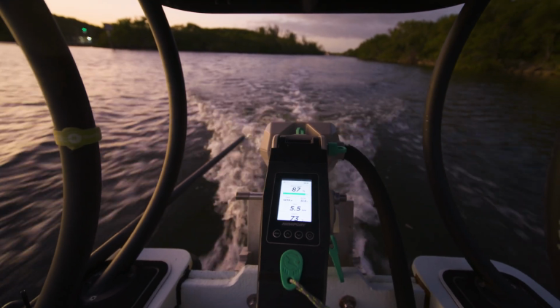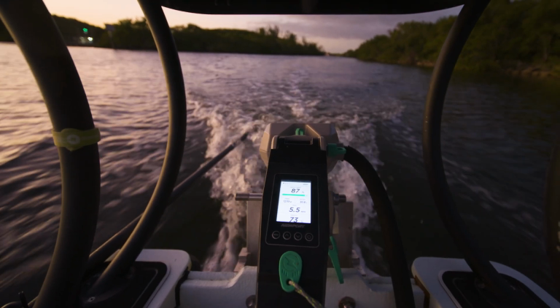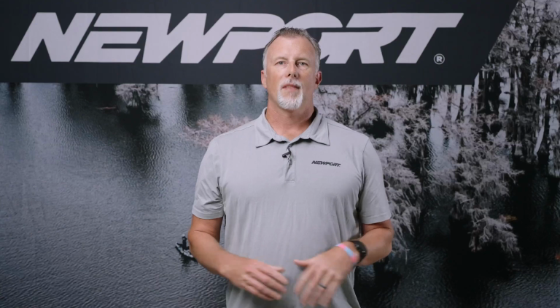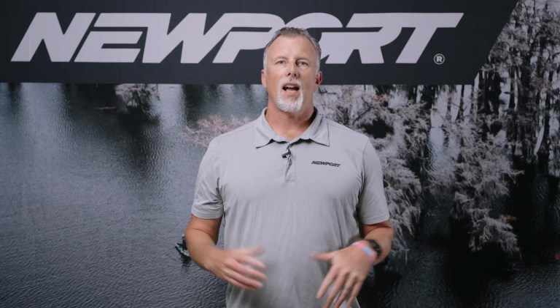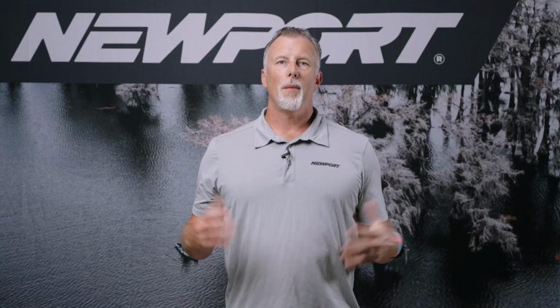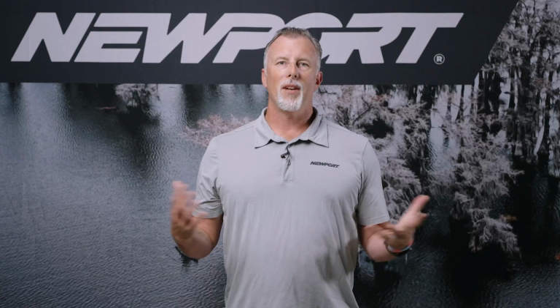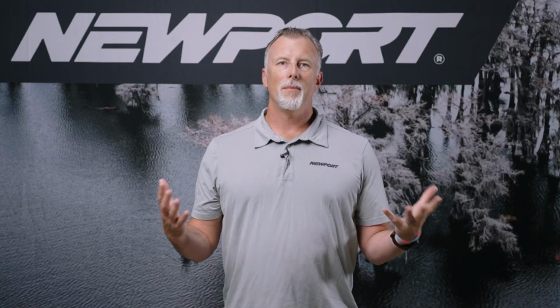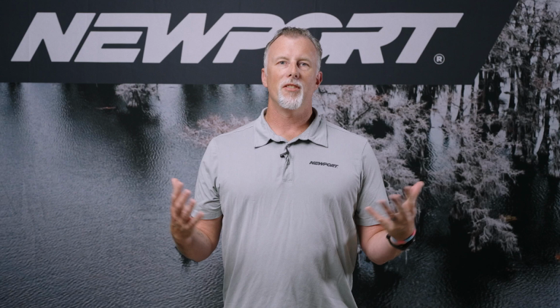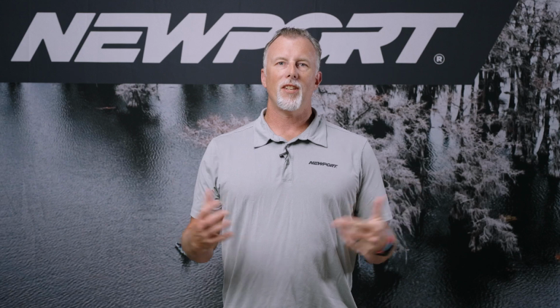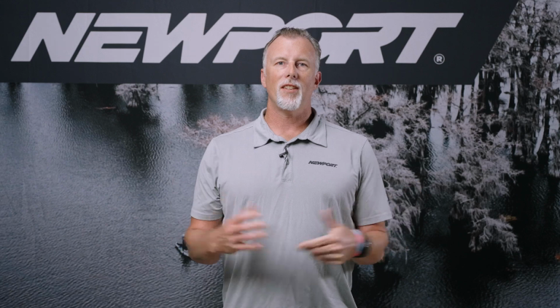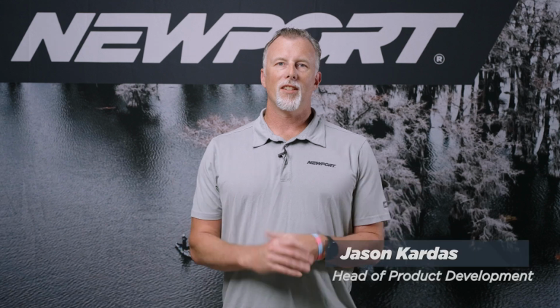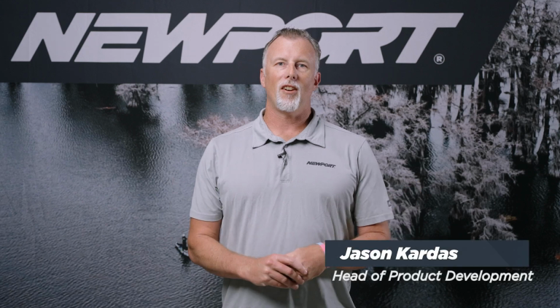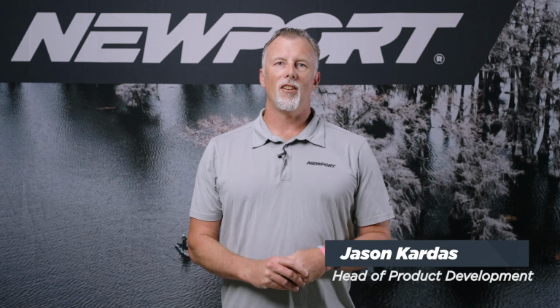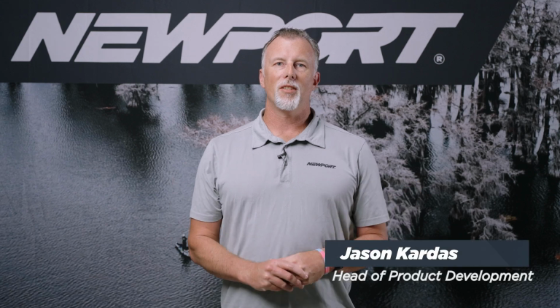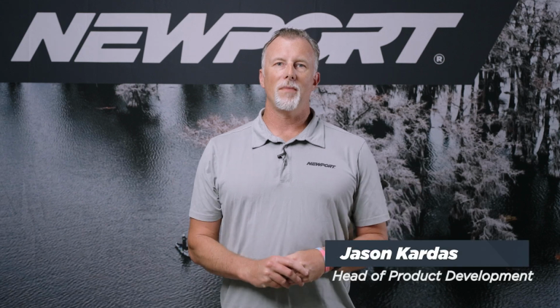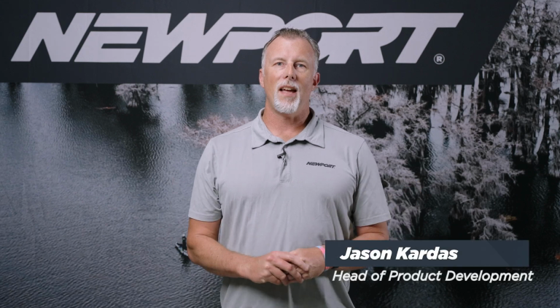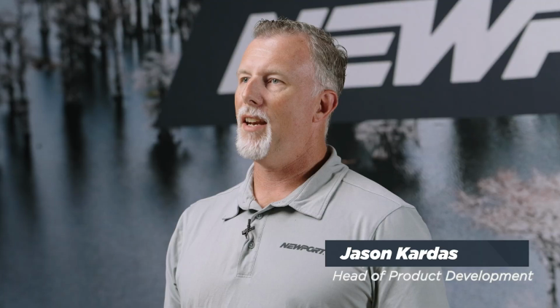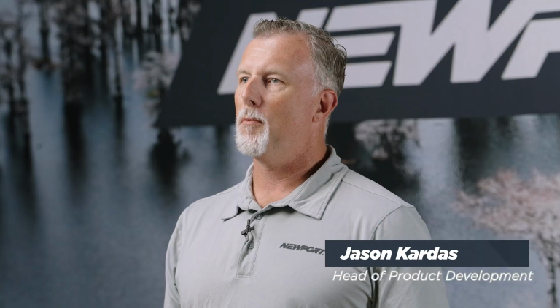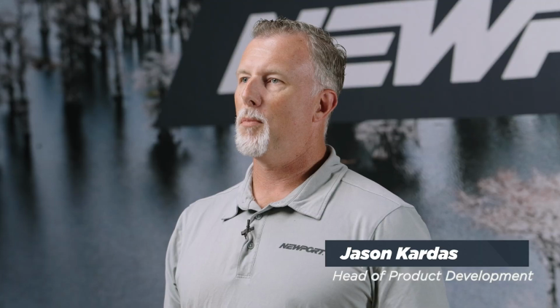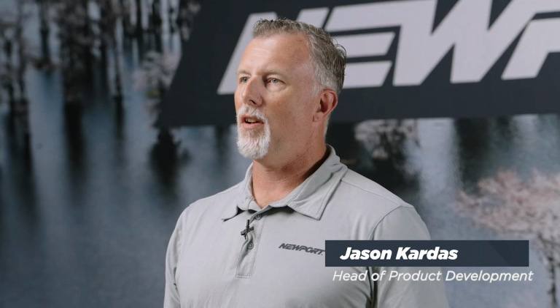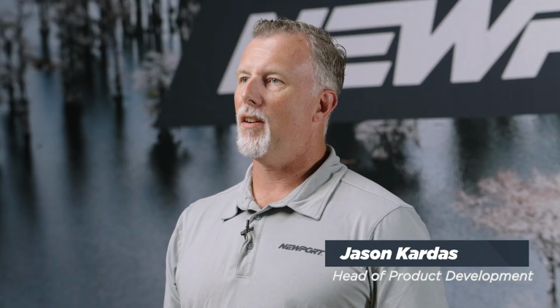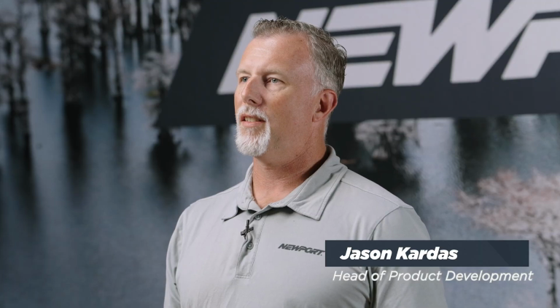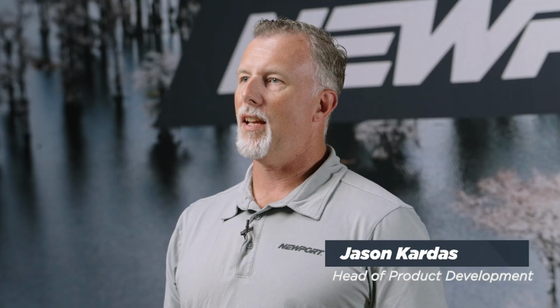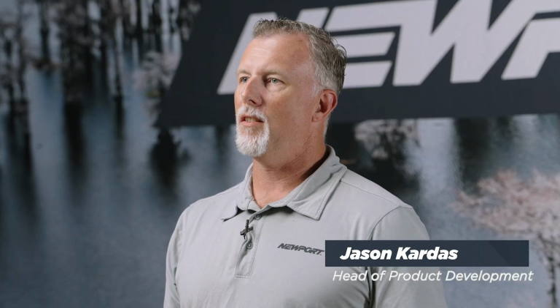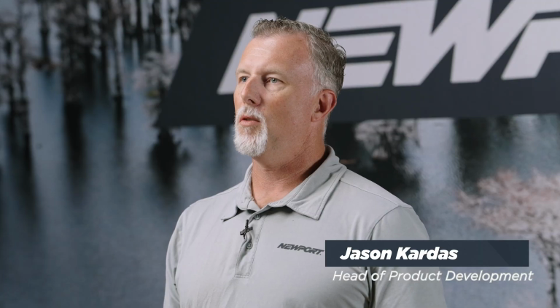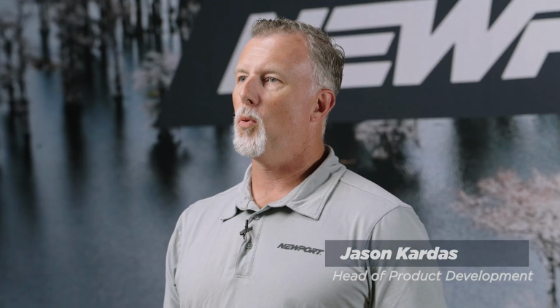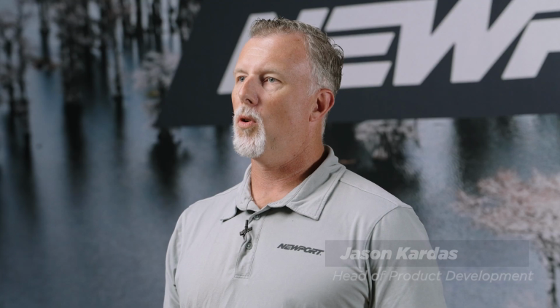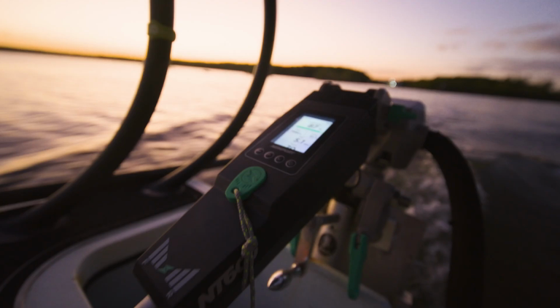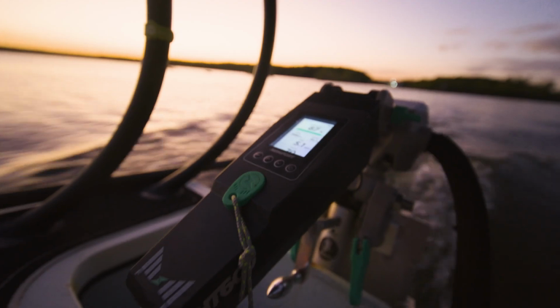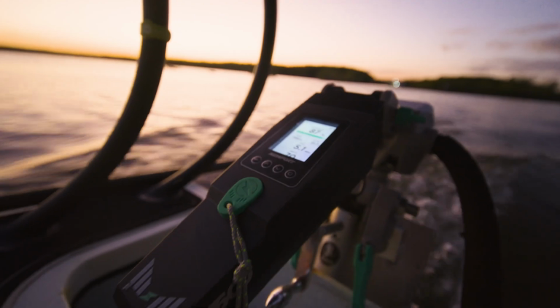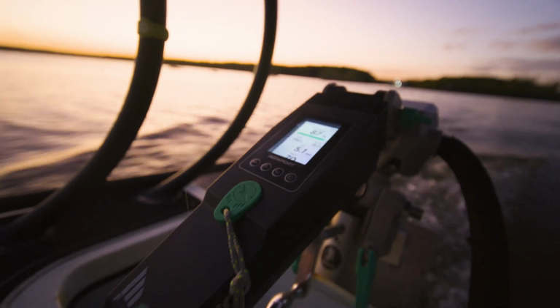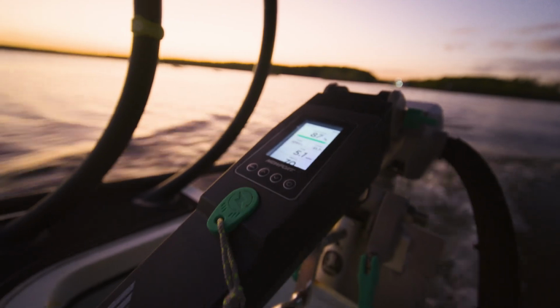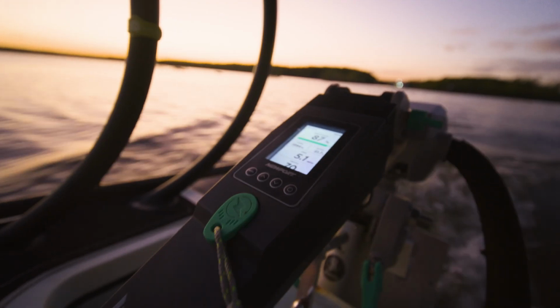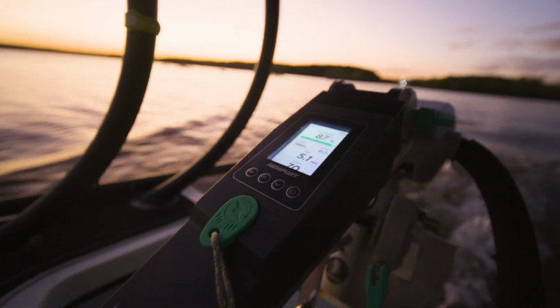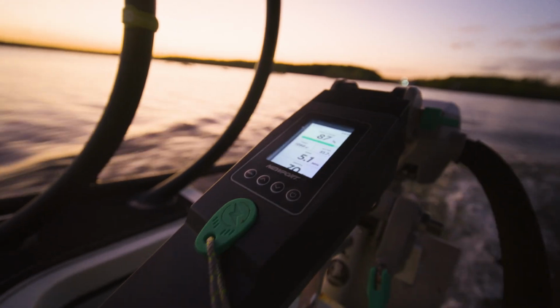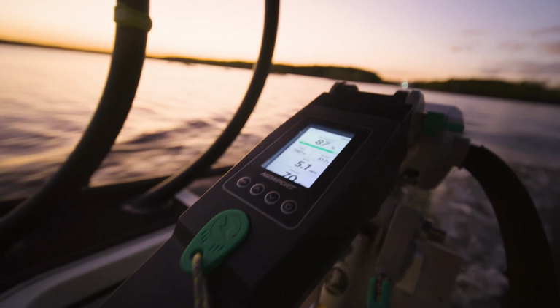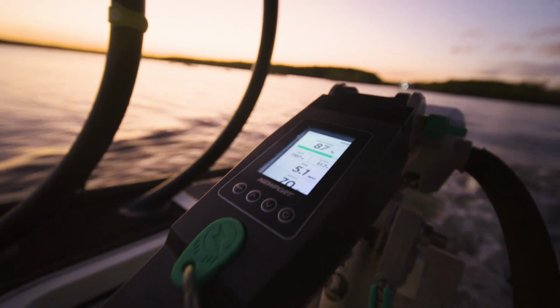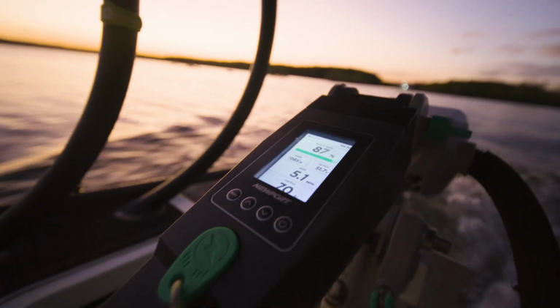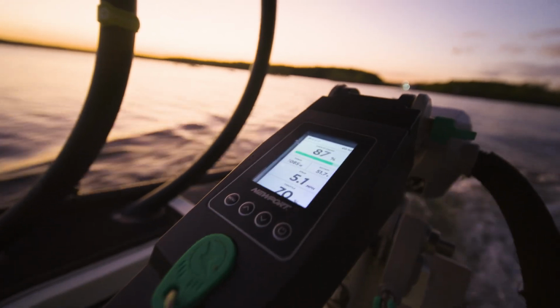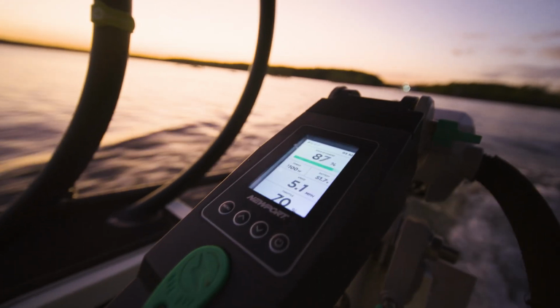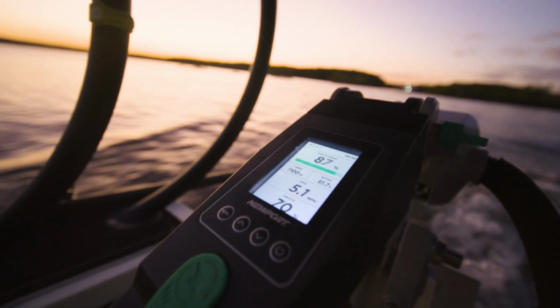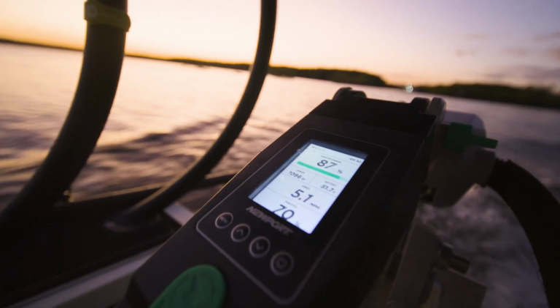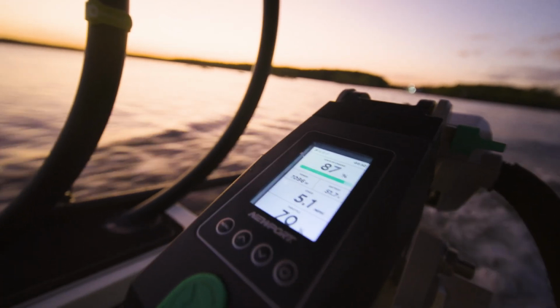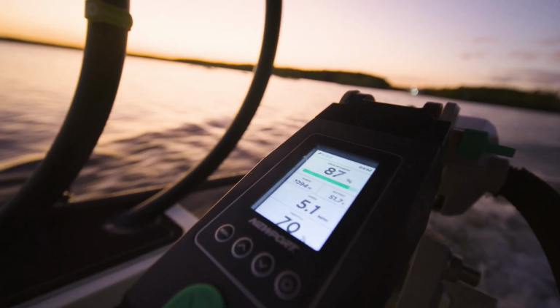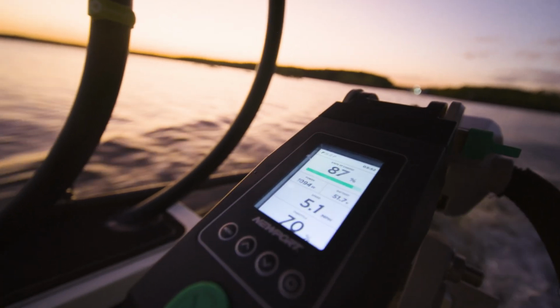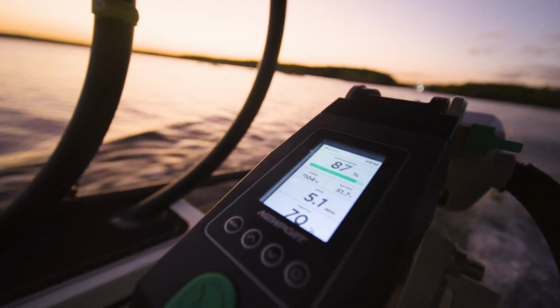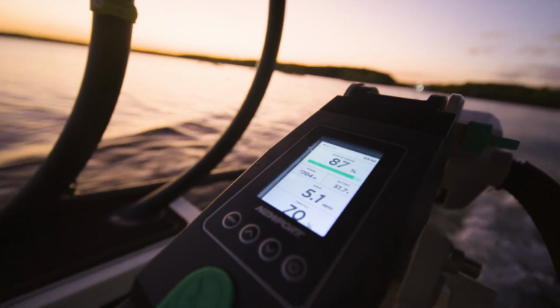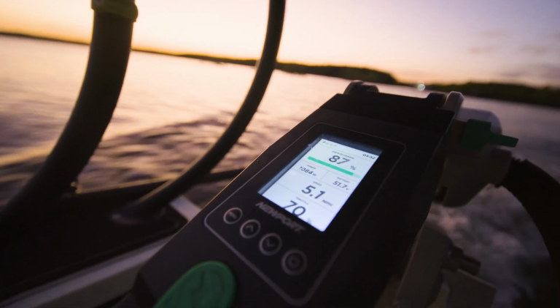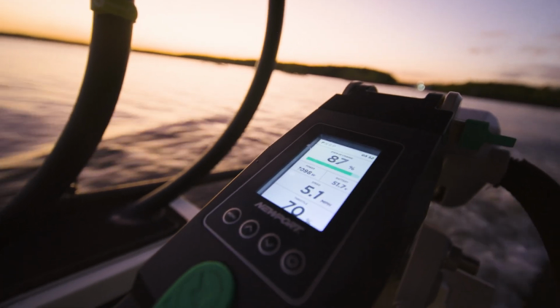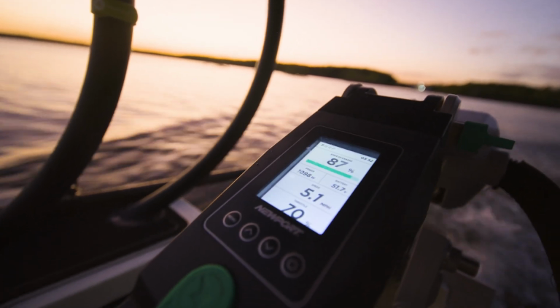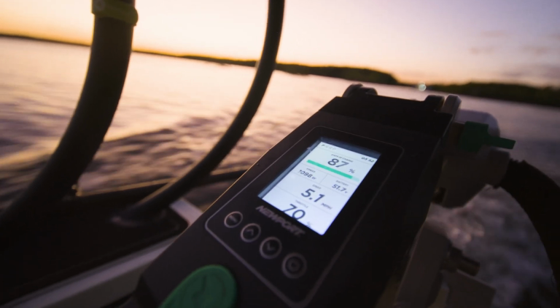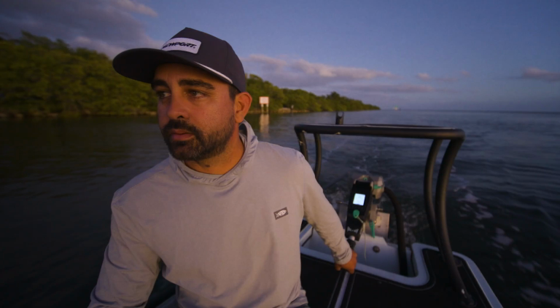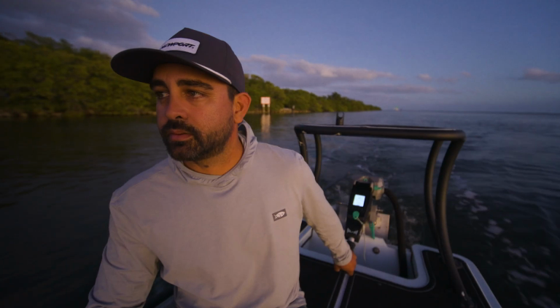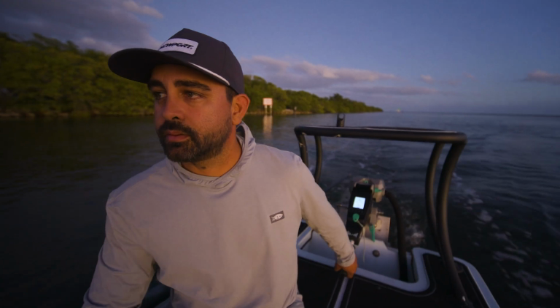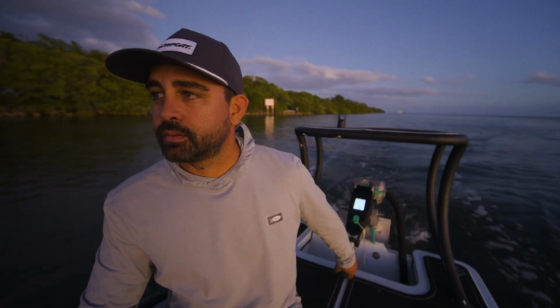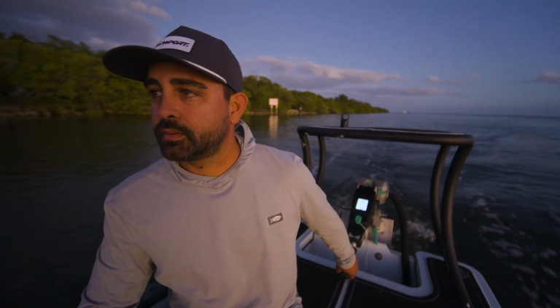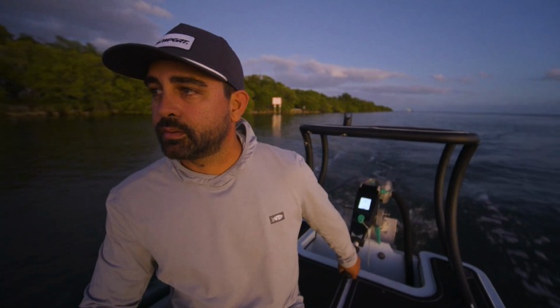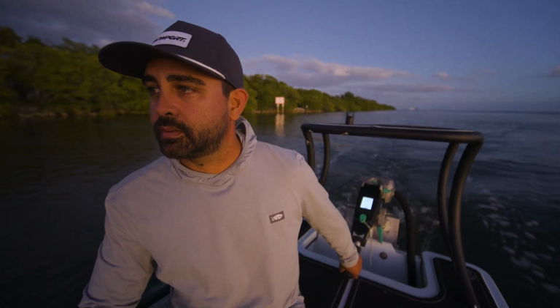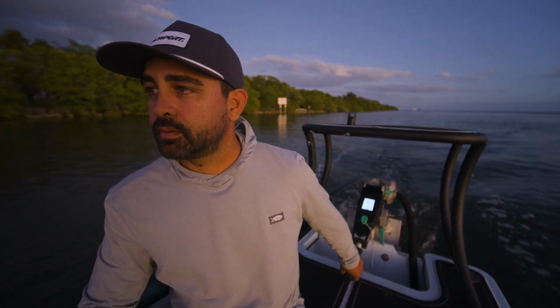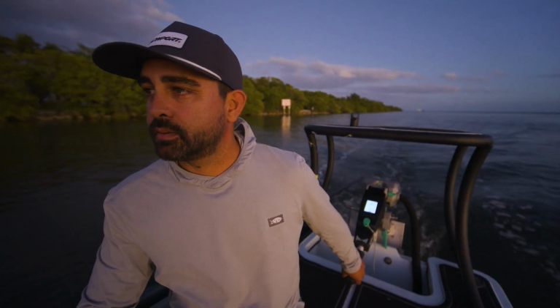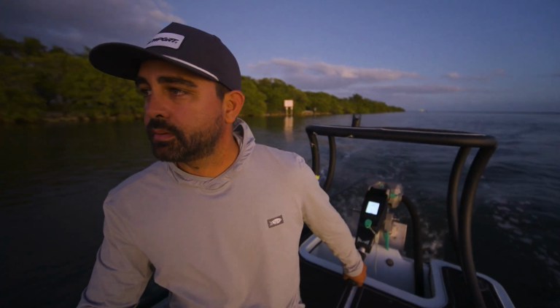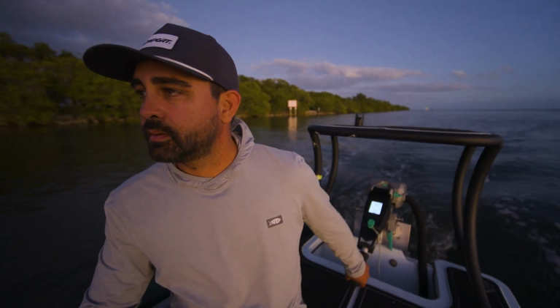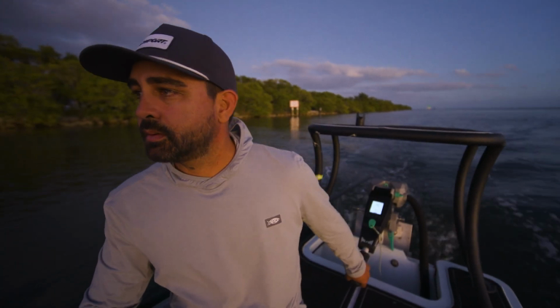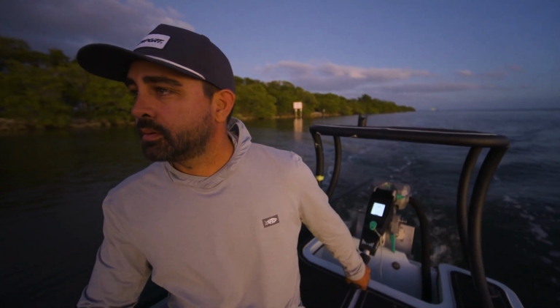Hi, my name is Jason Karras. I'm head of product at Newport and I'm going to talk to you a little bit about behind the design for the NT600.